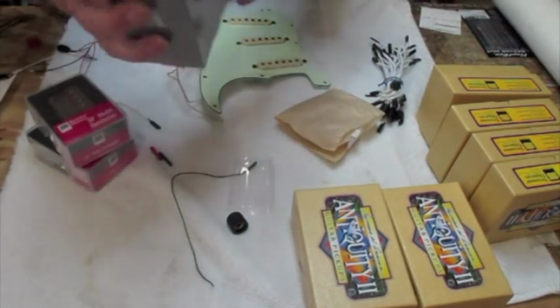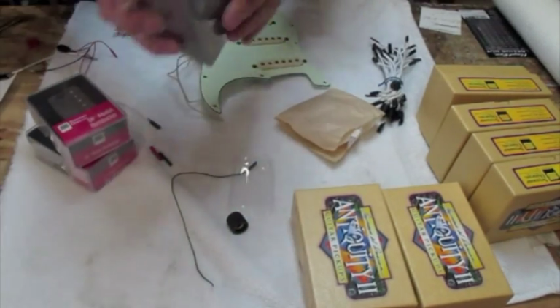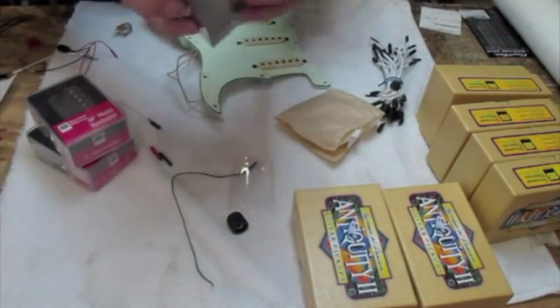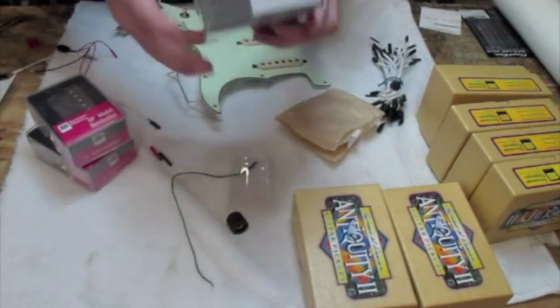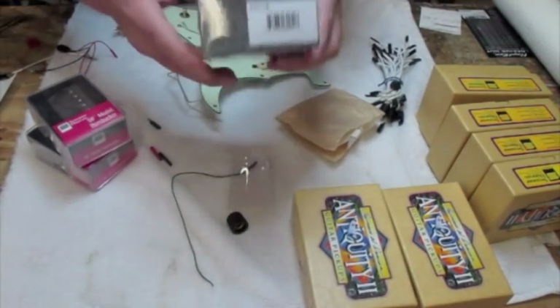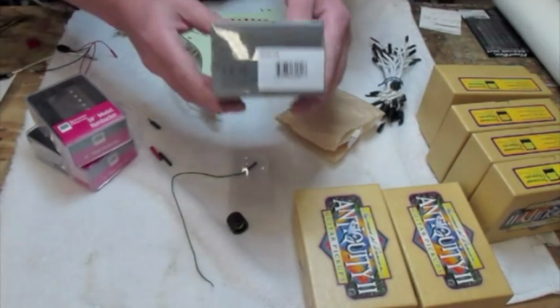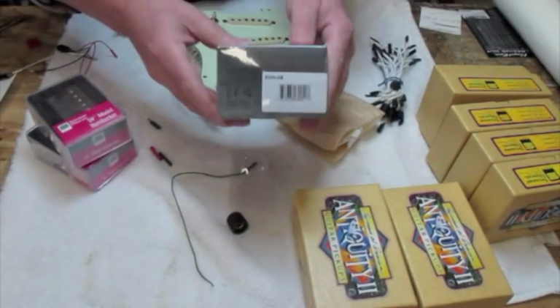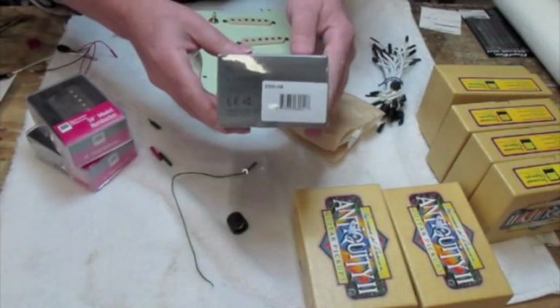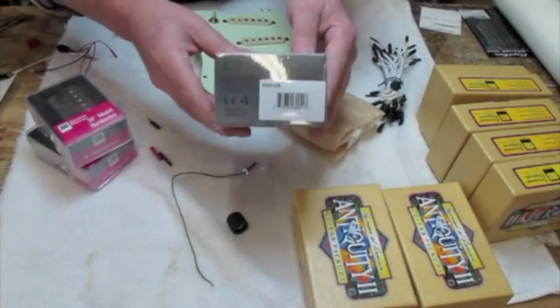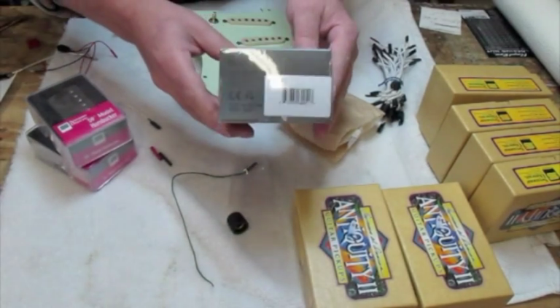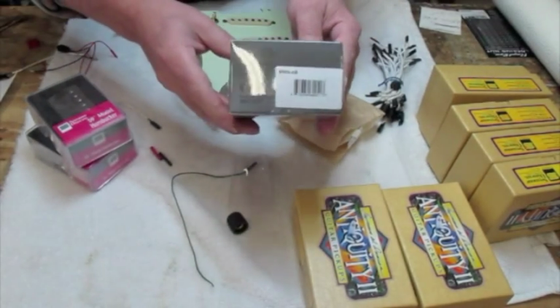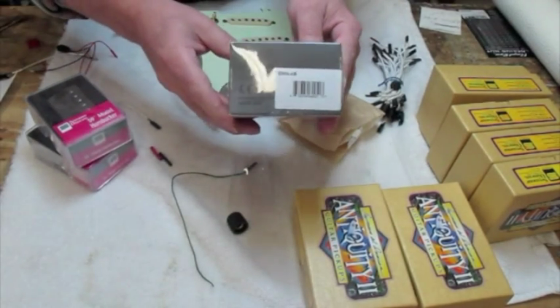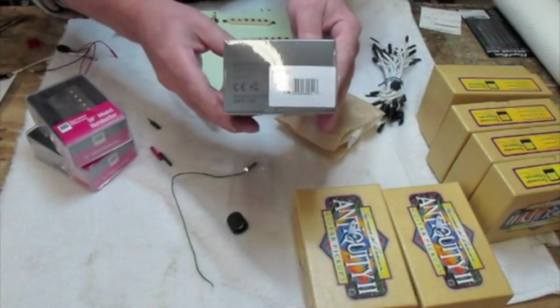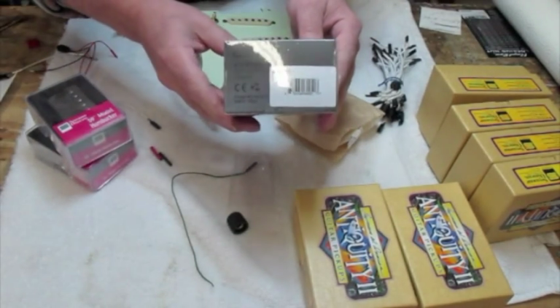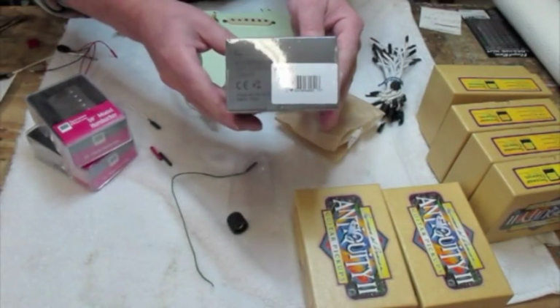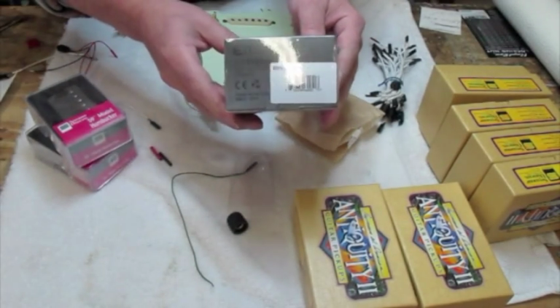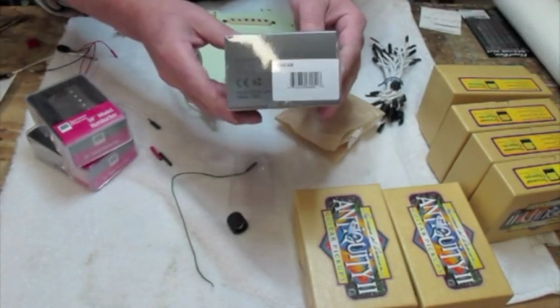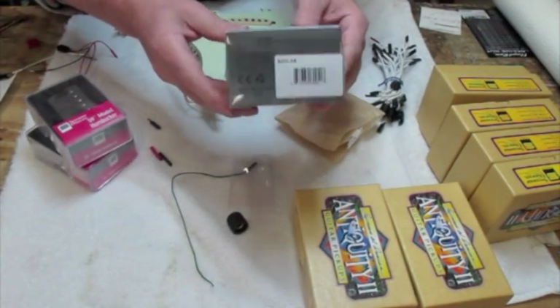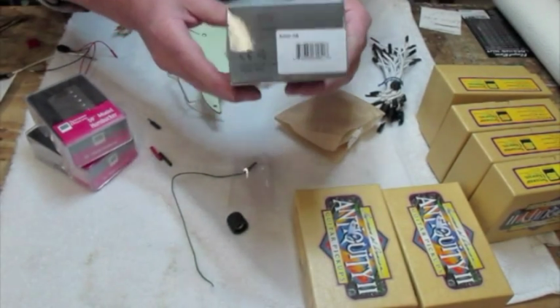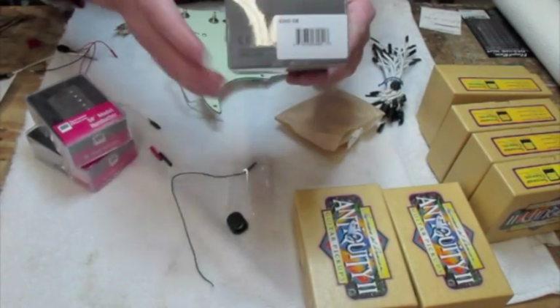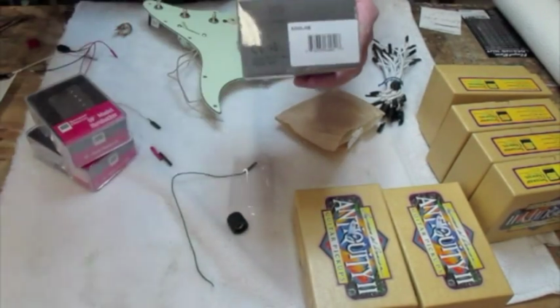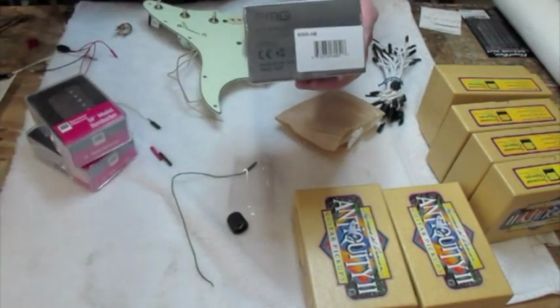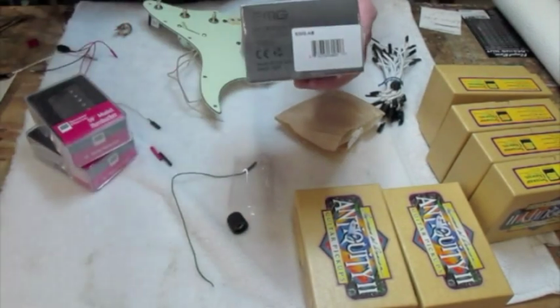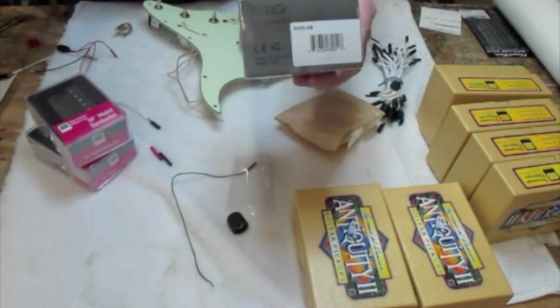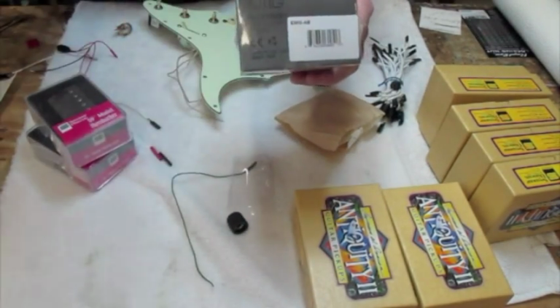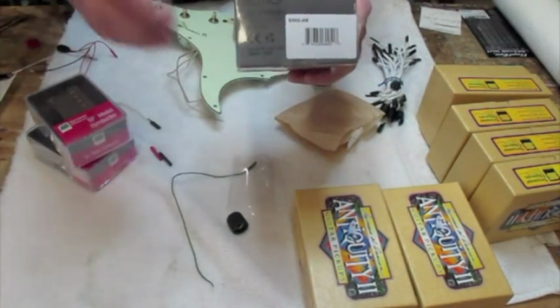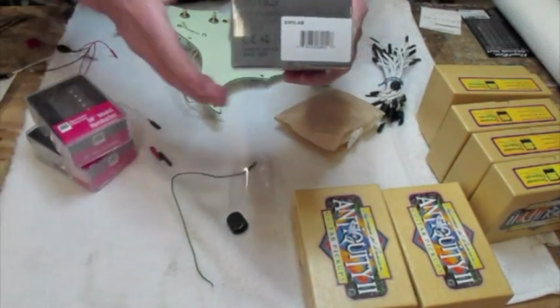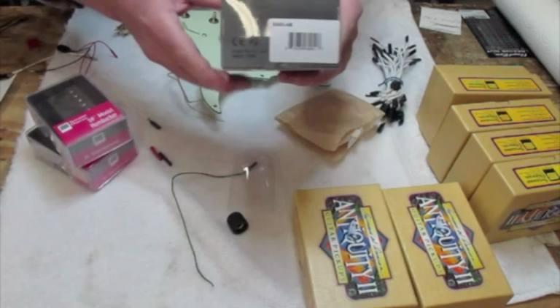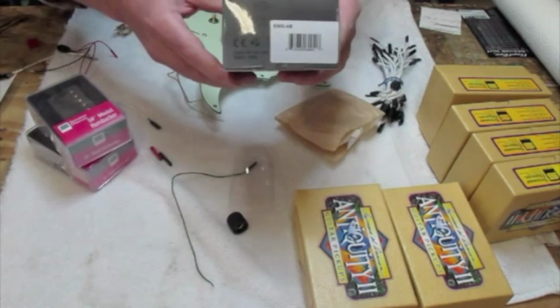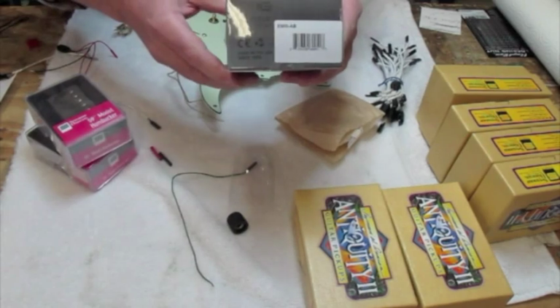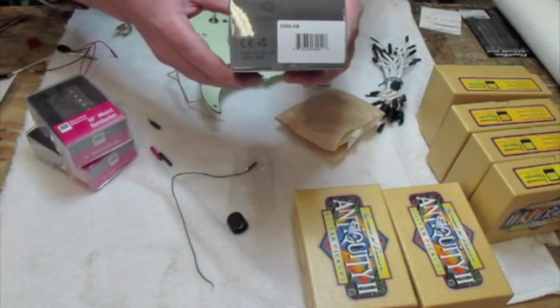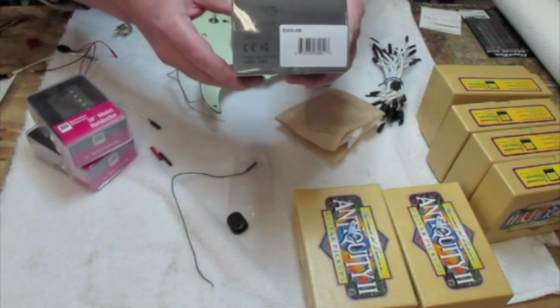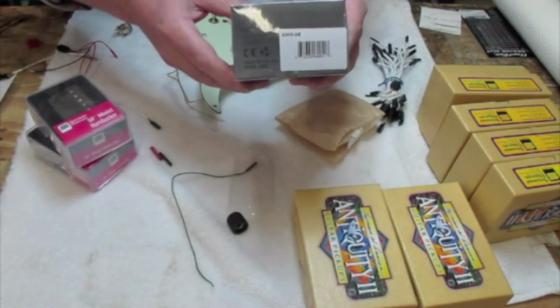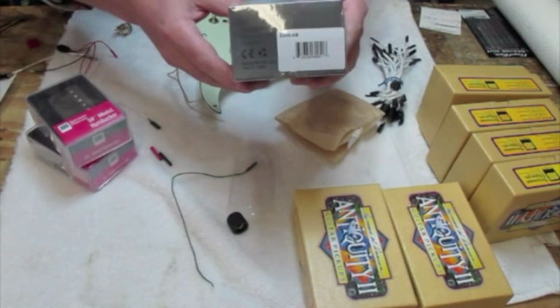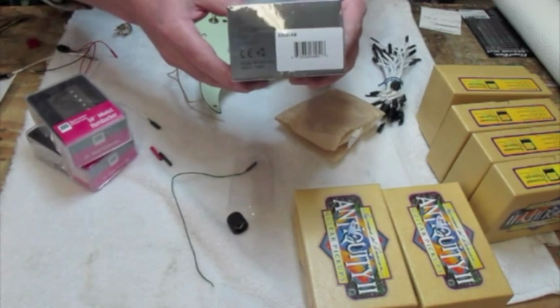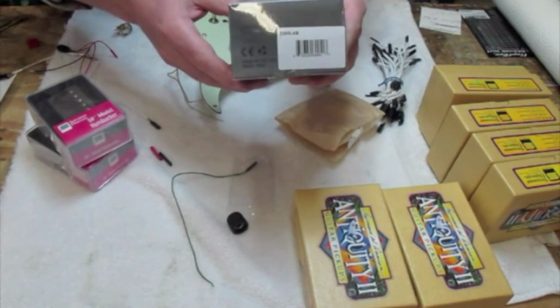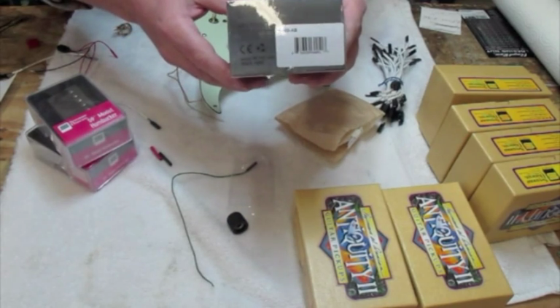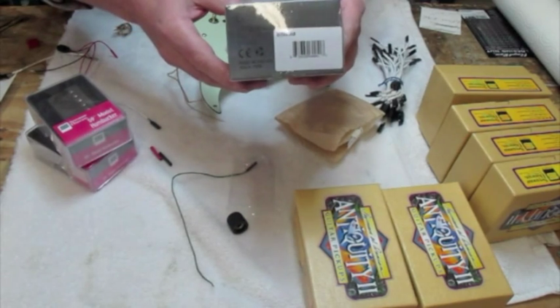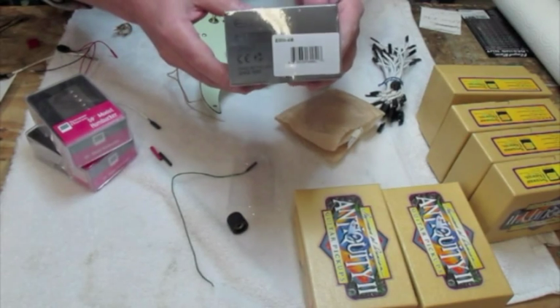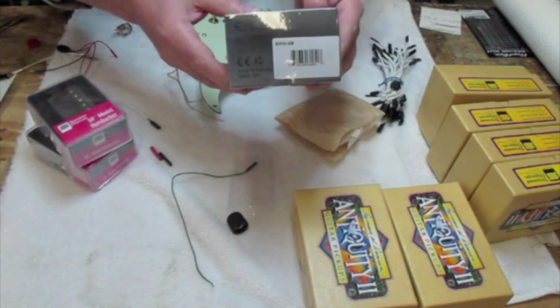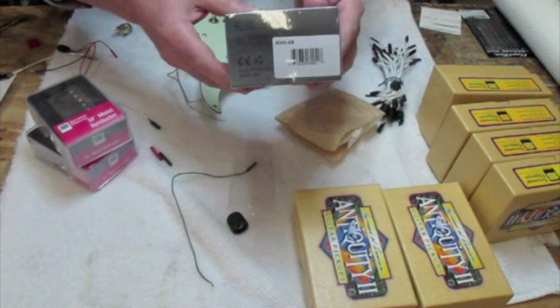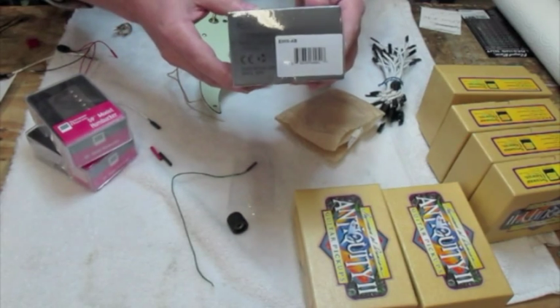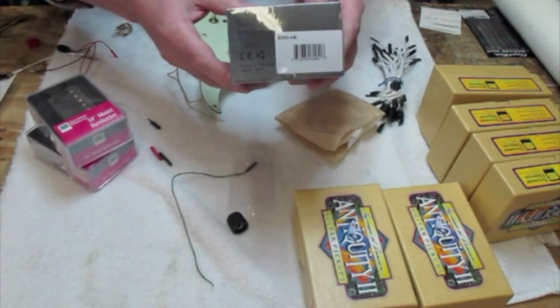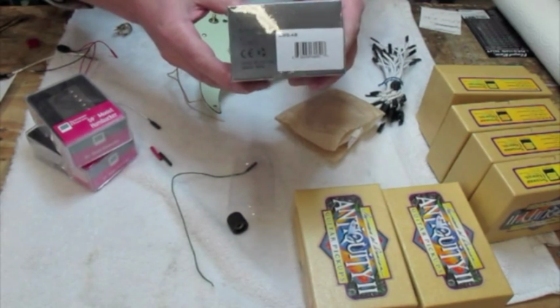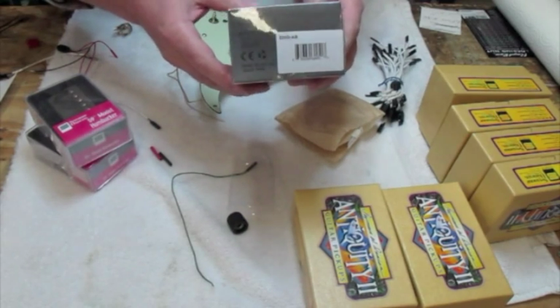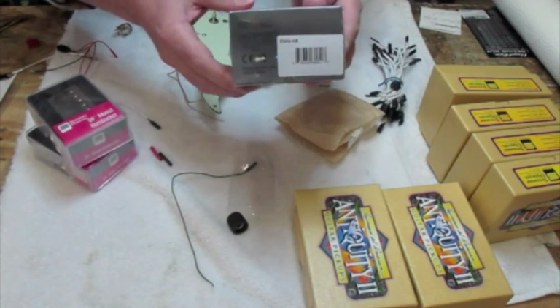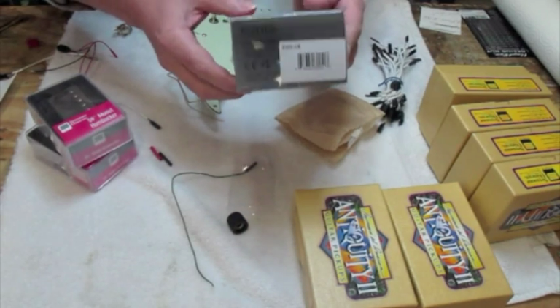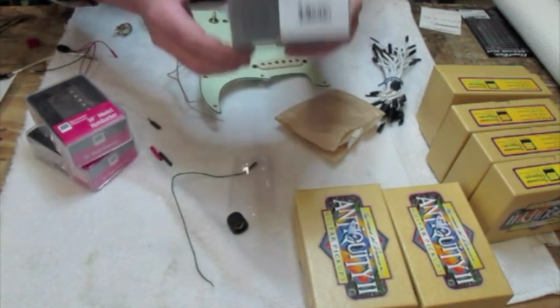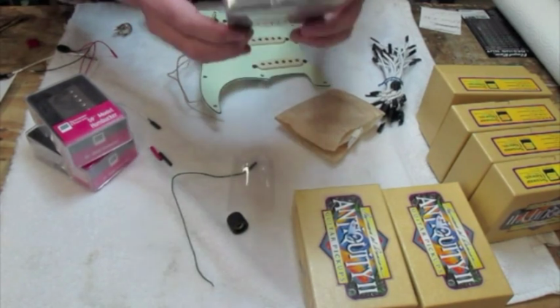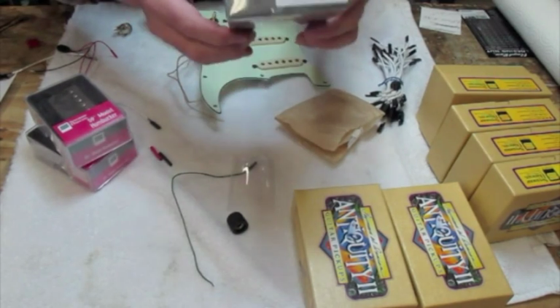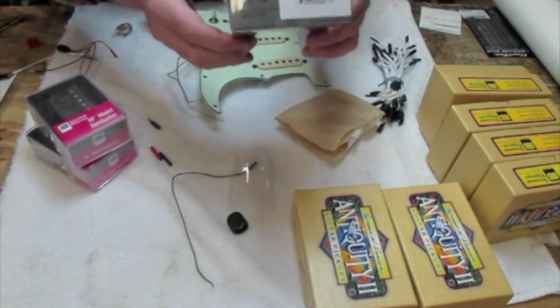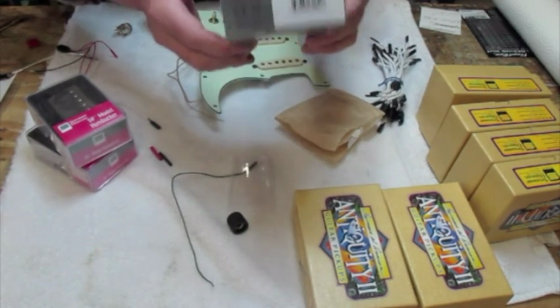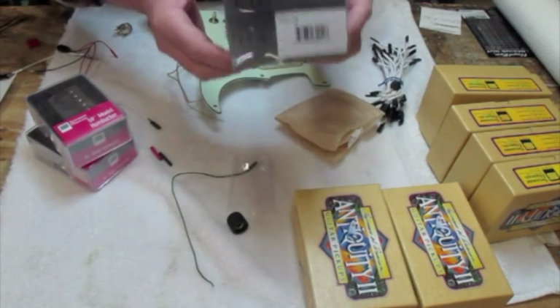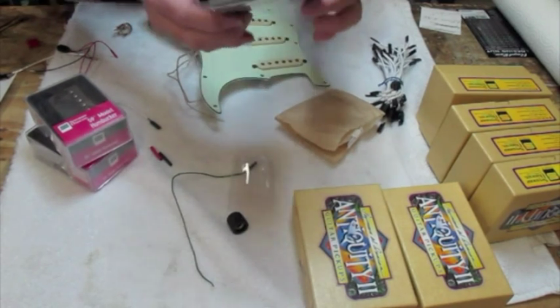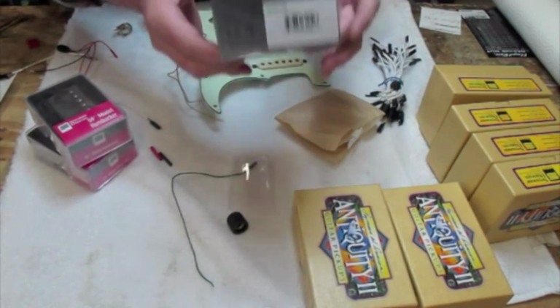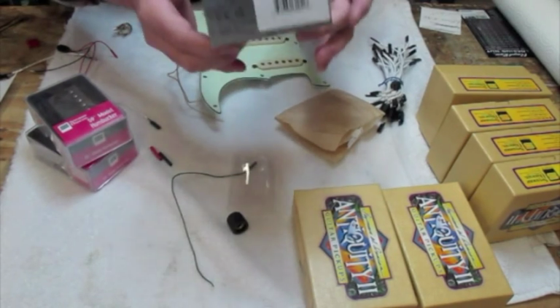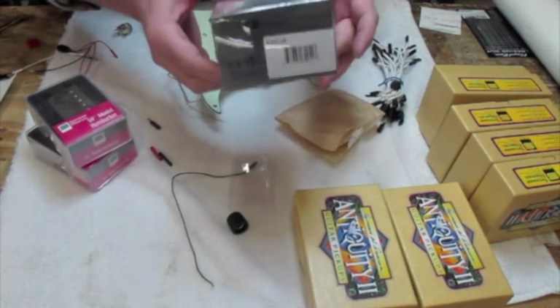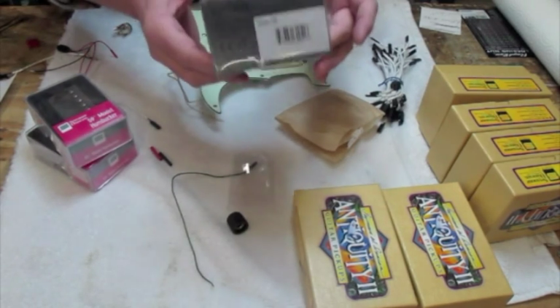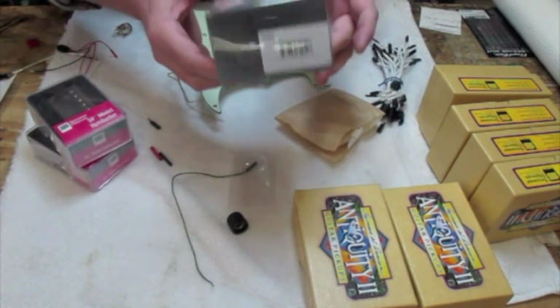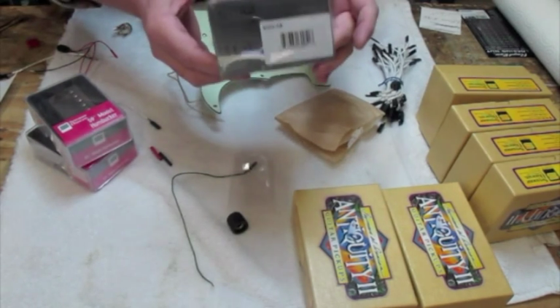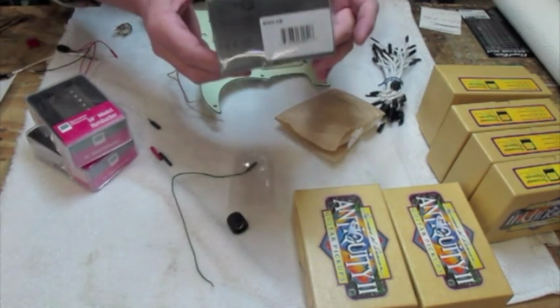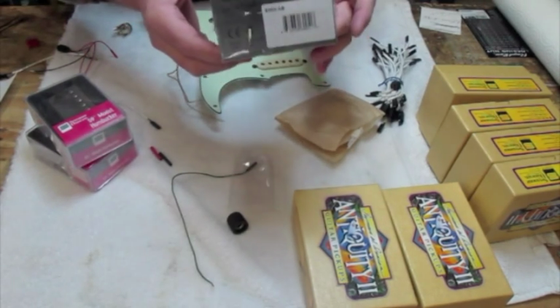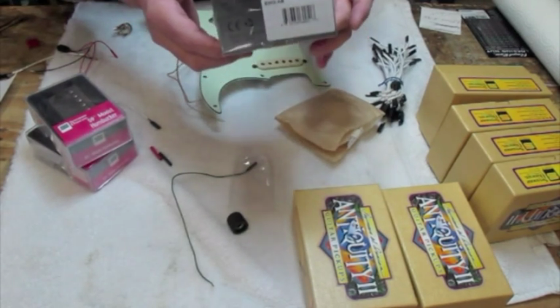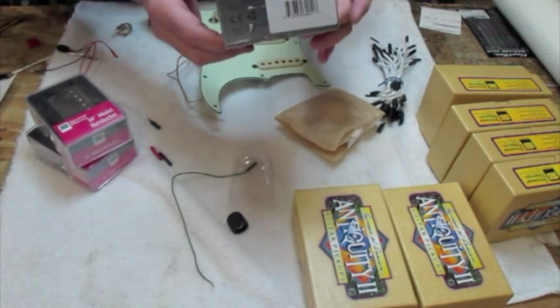EMG Afterburner — they're $47. Thanks for watching. Everyone should have an afterburner.